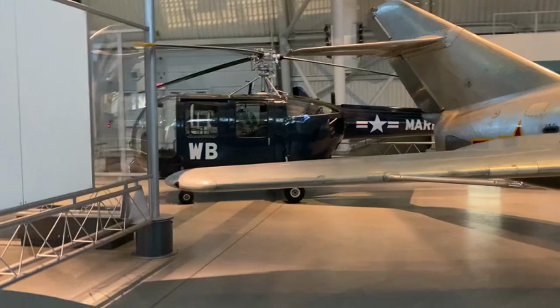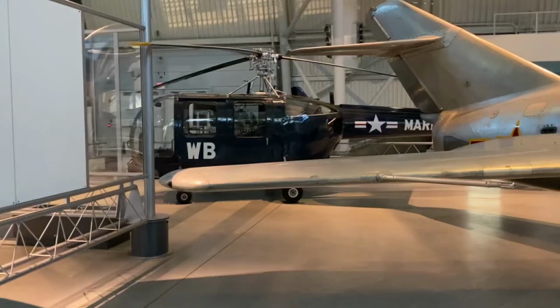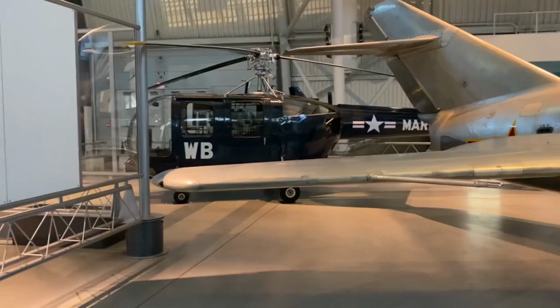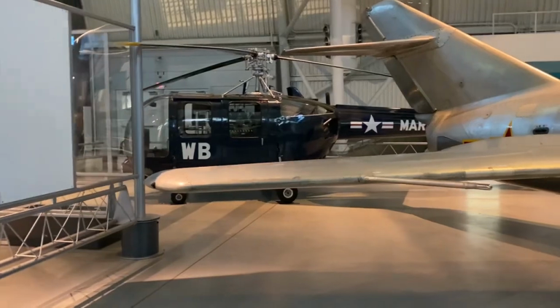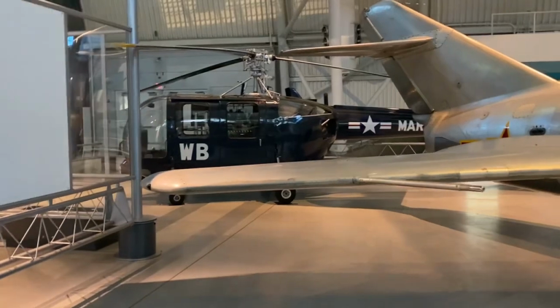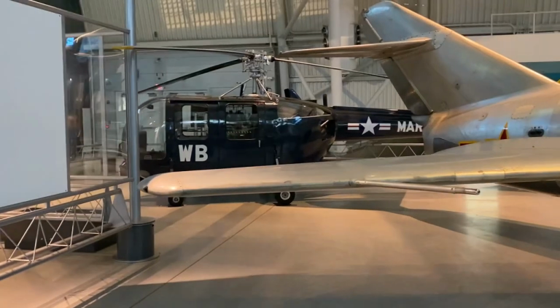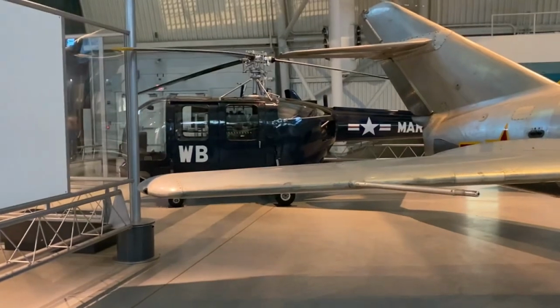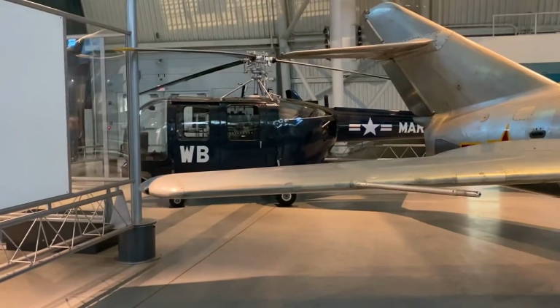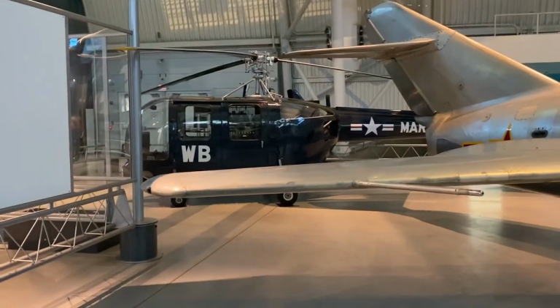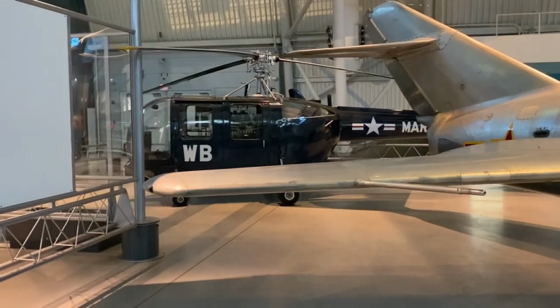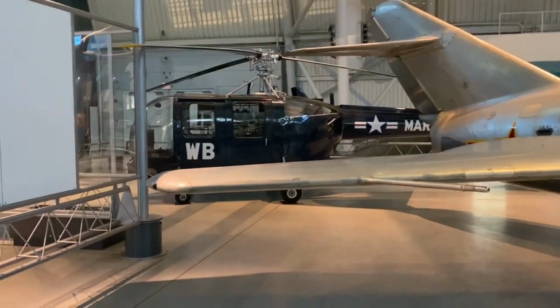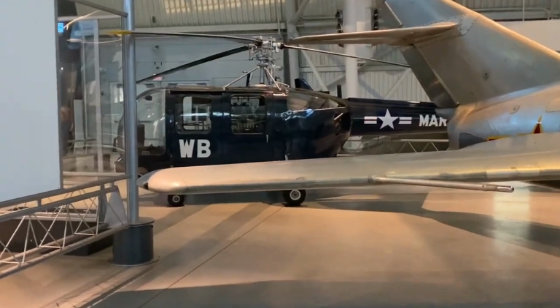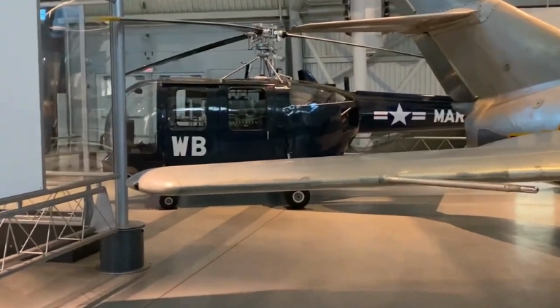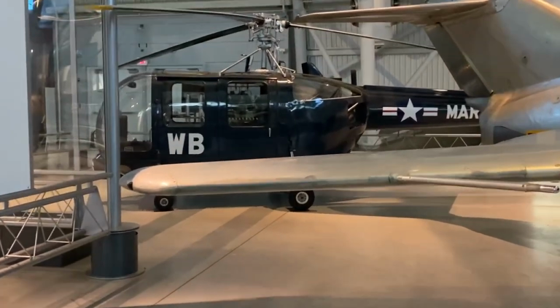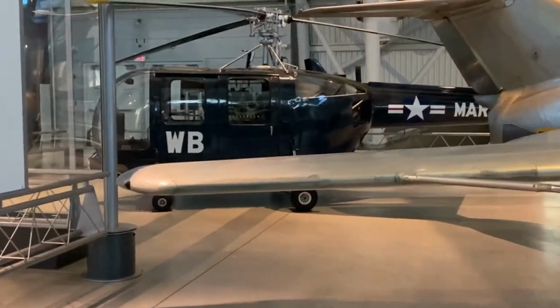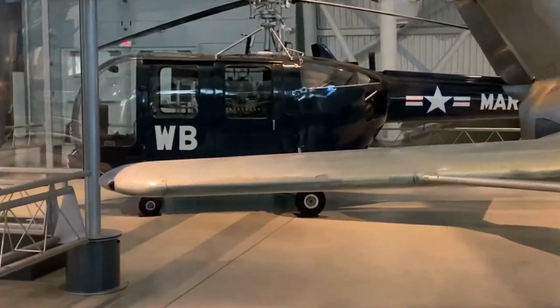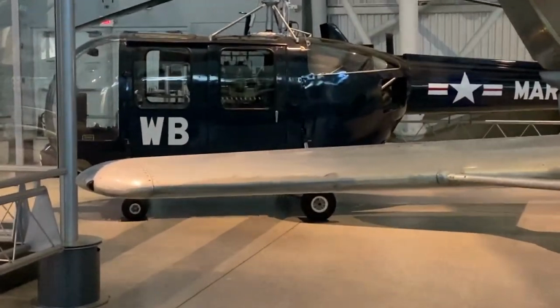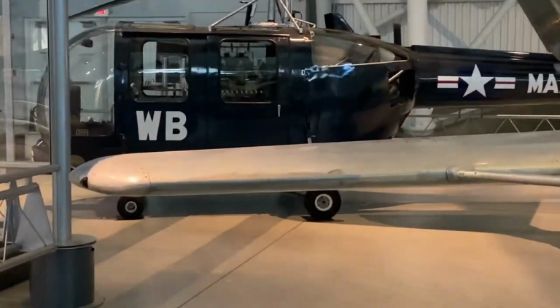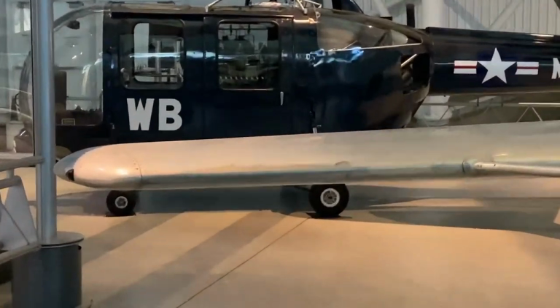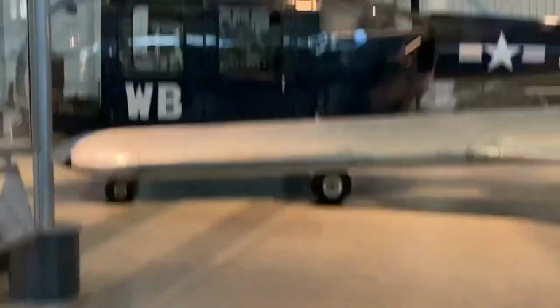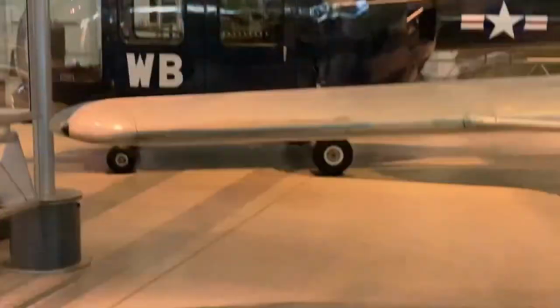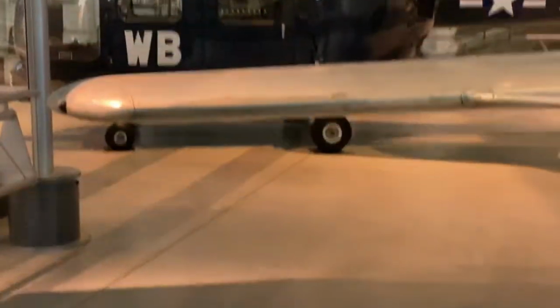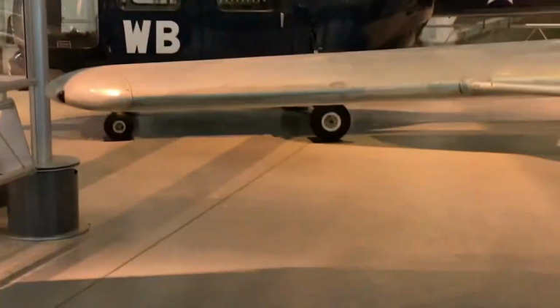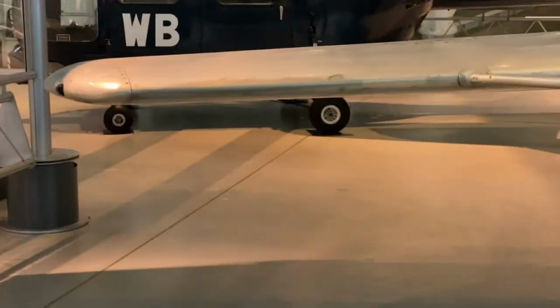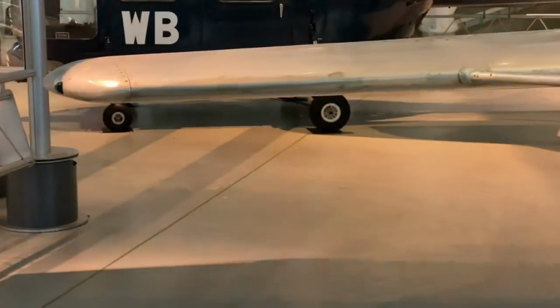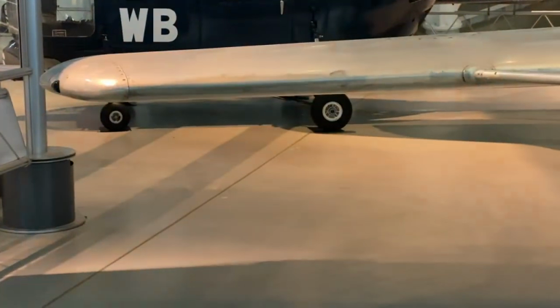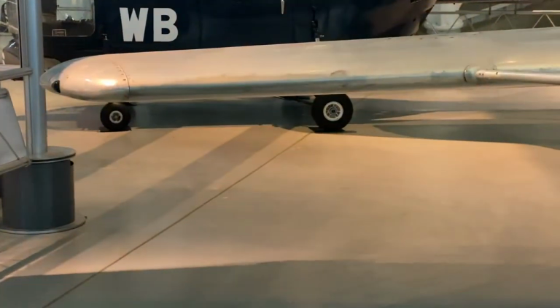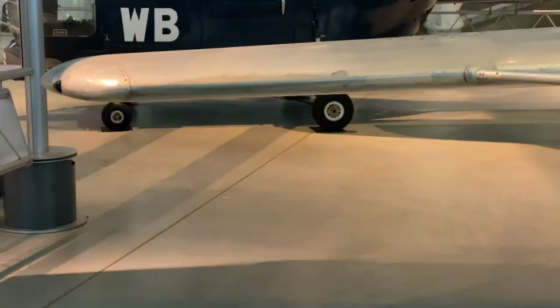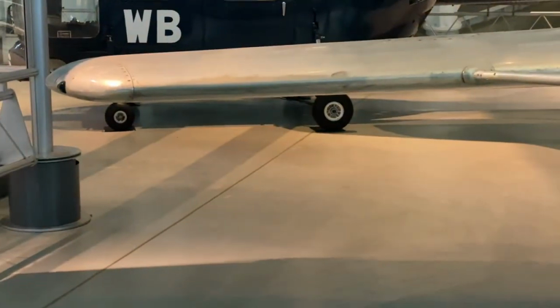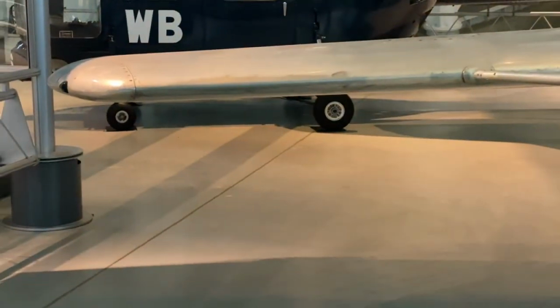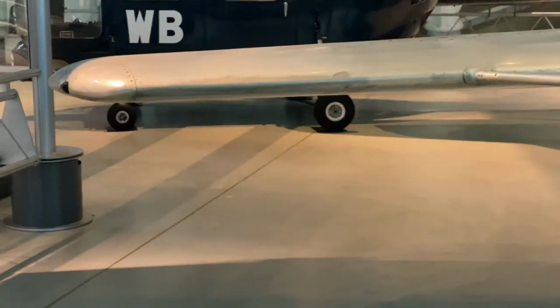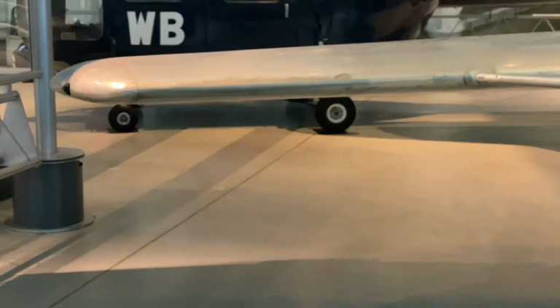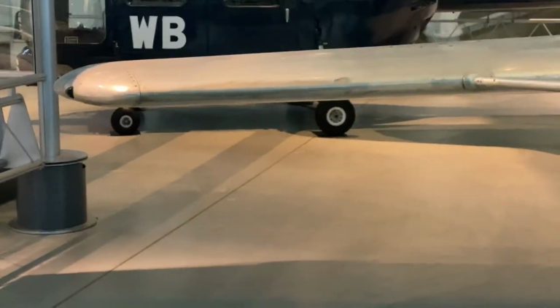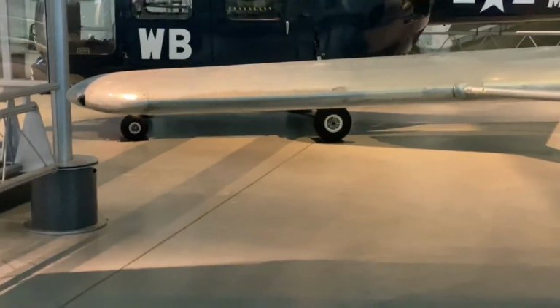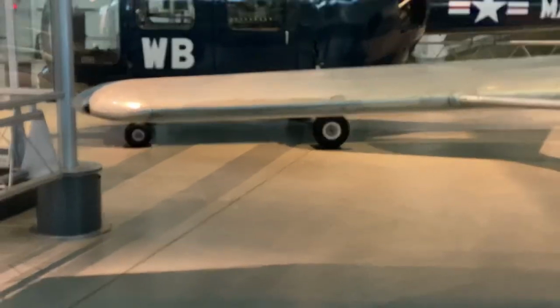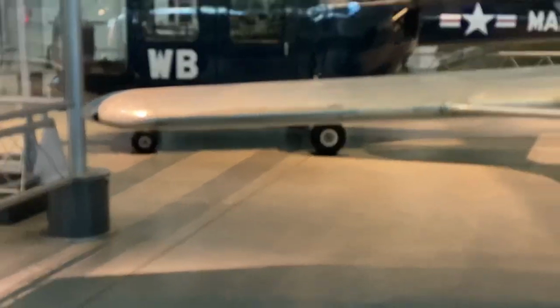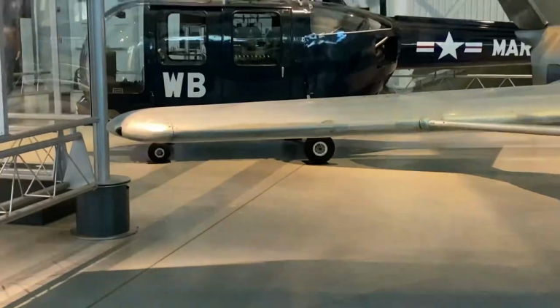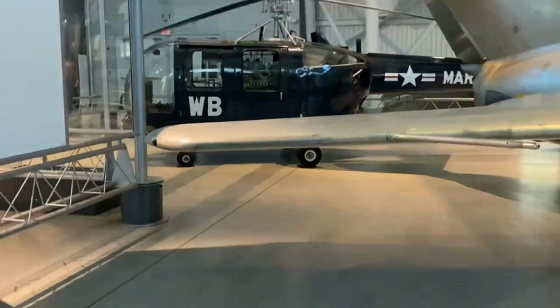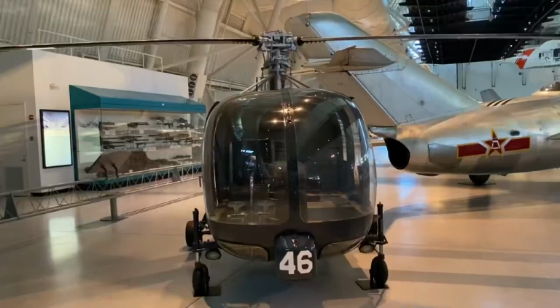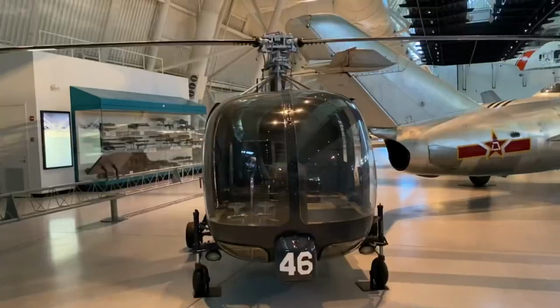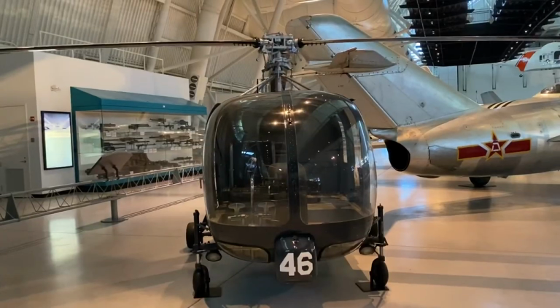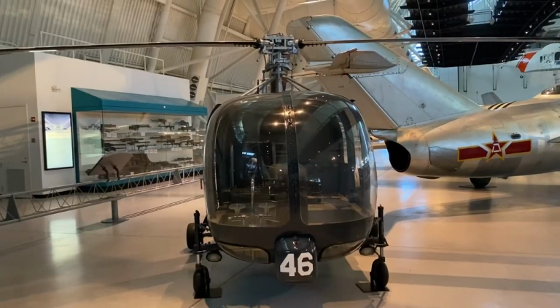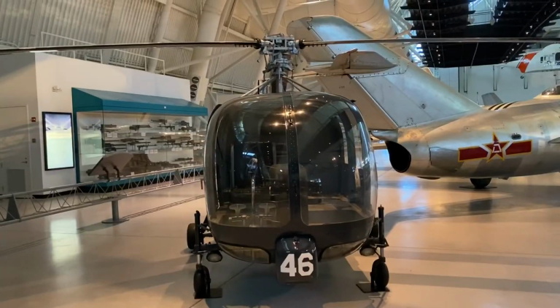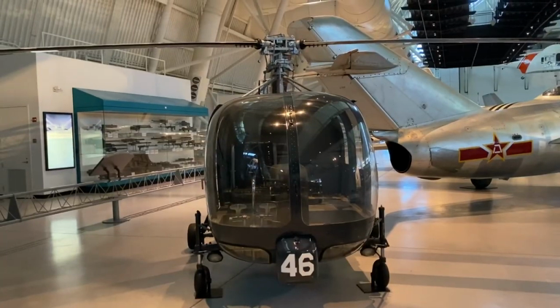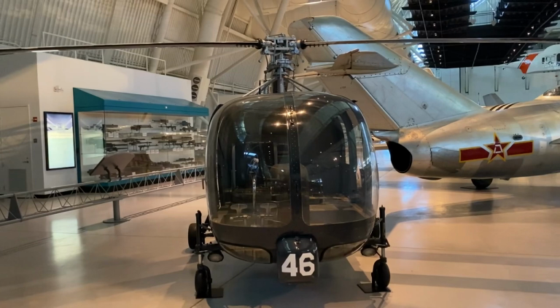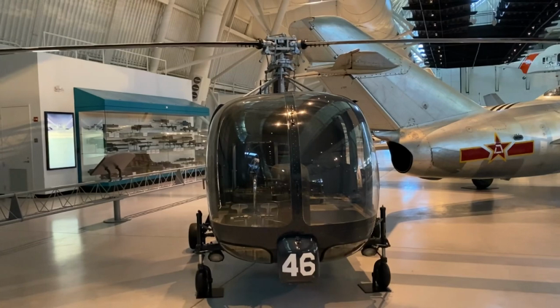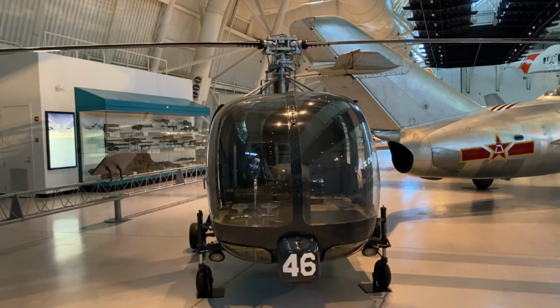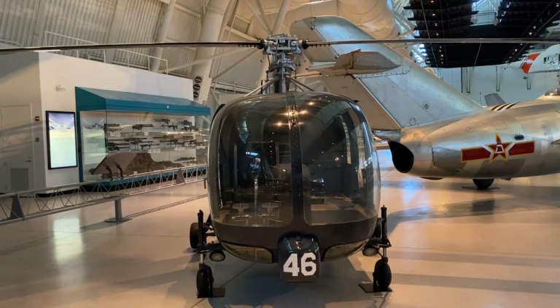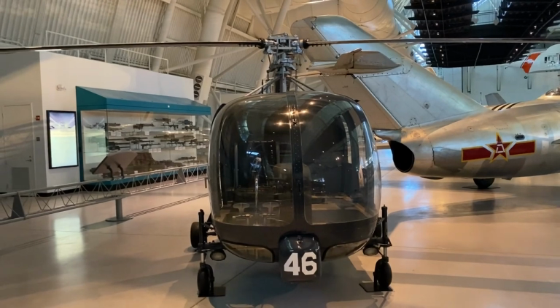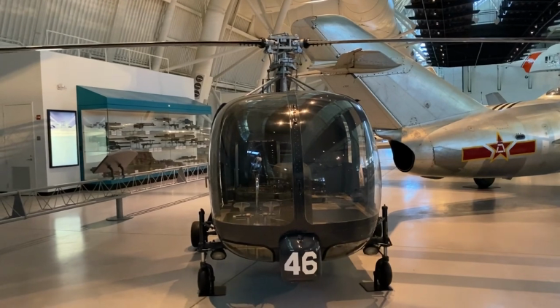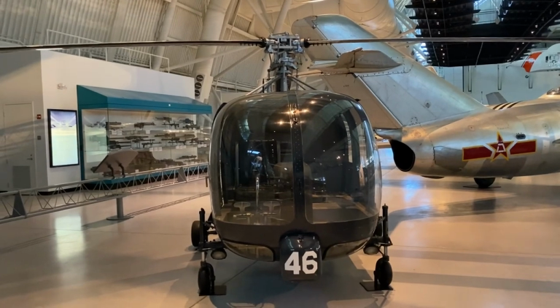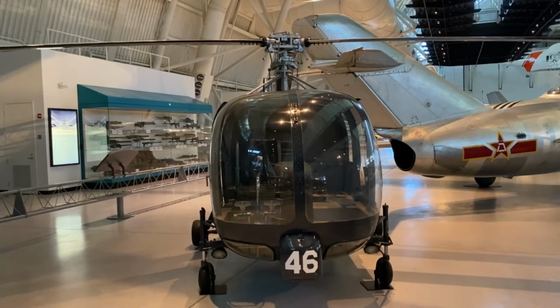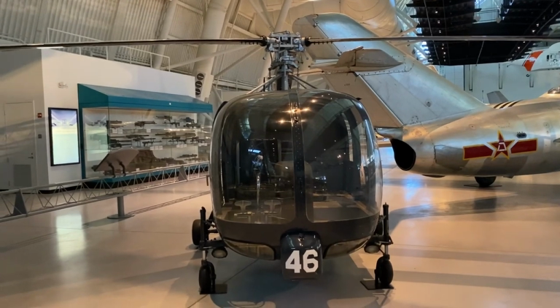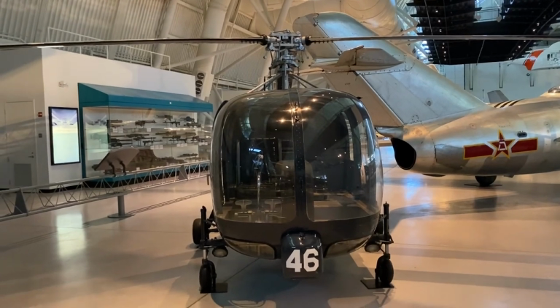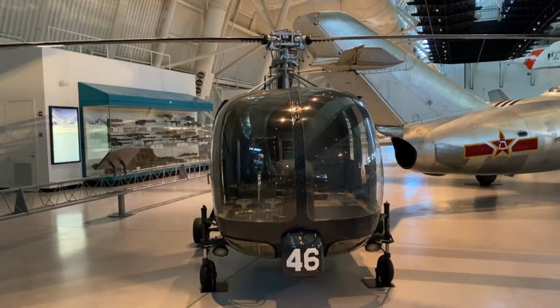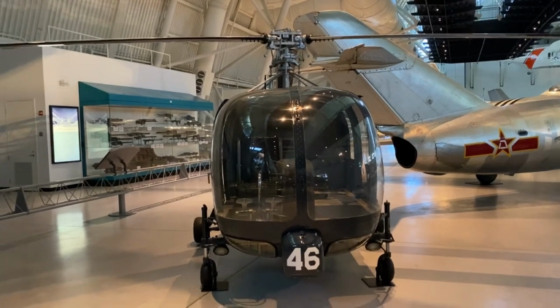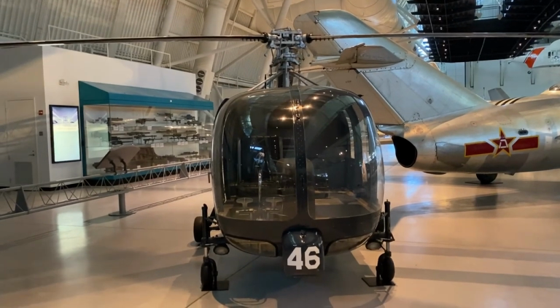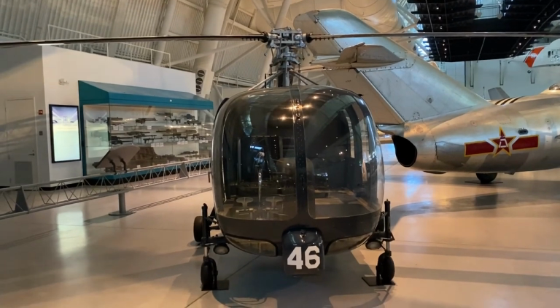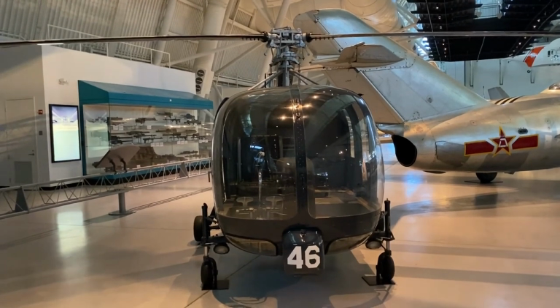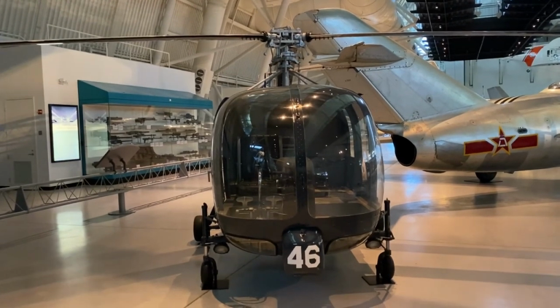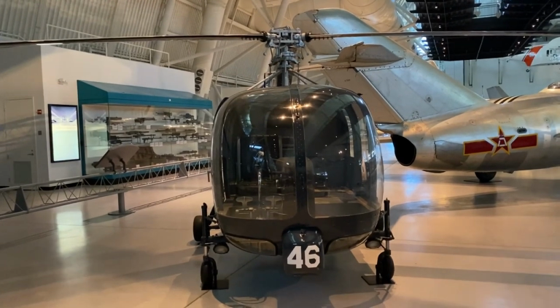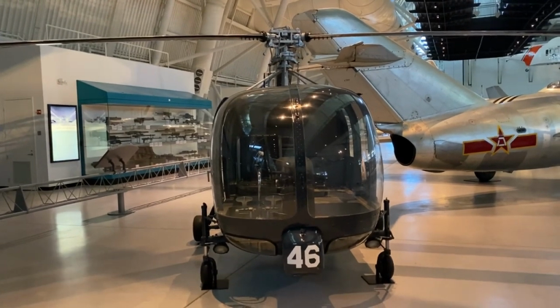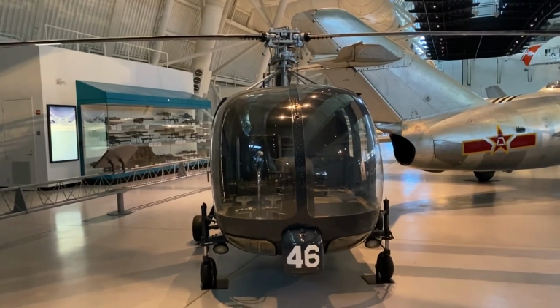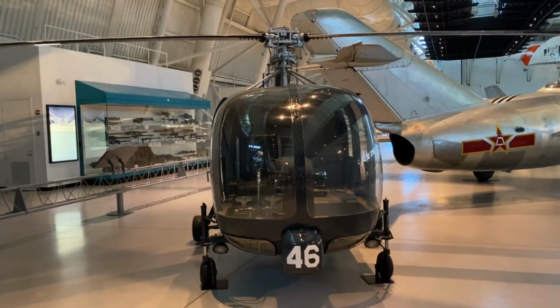It's so cute. Look at its tiny little wheels. I may be small, but I still do my best.